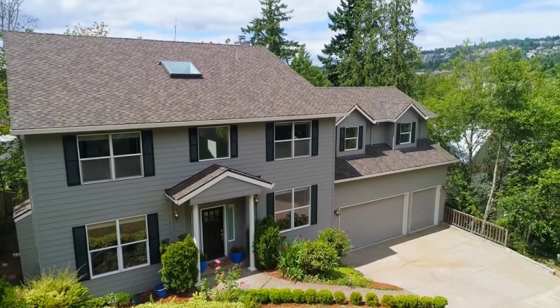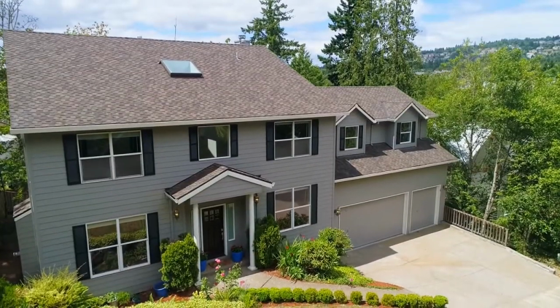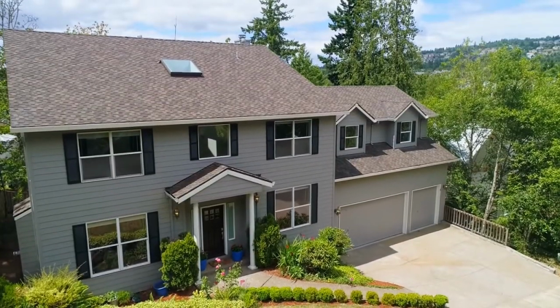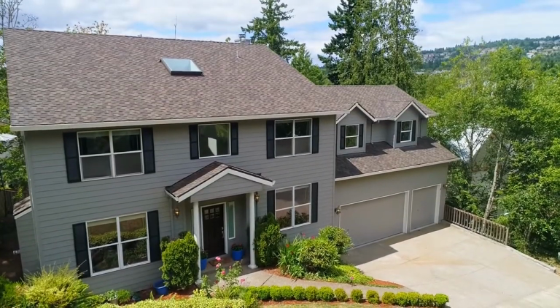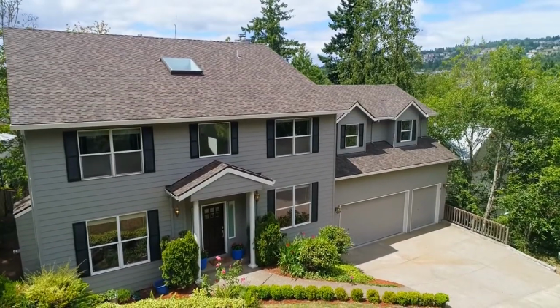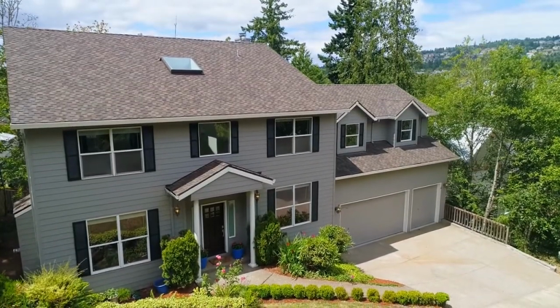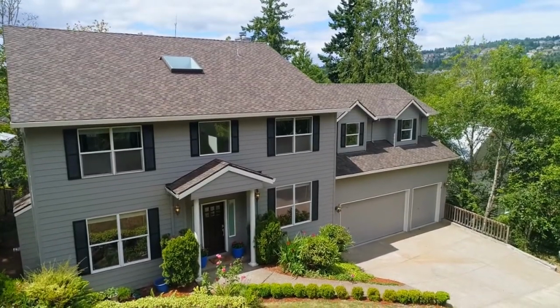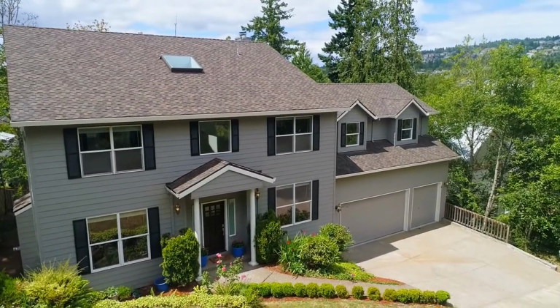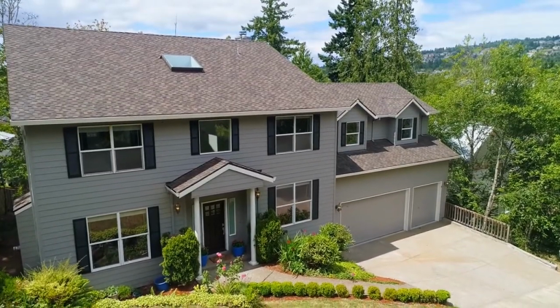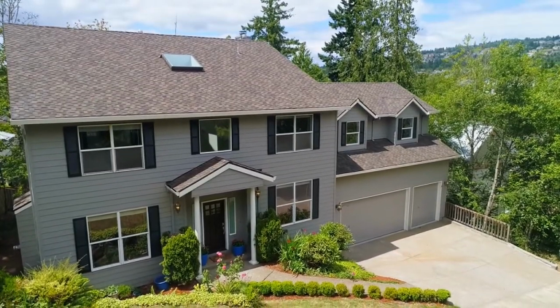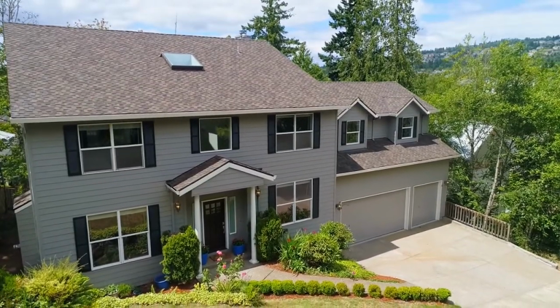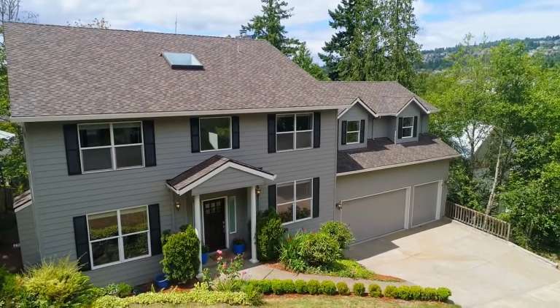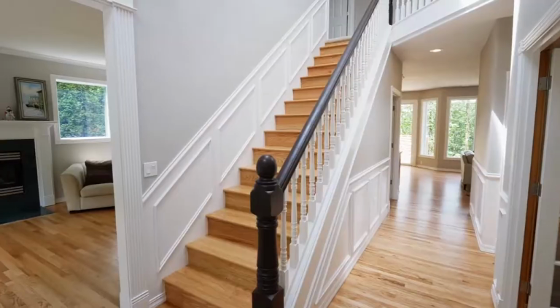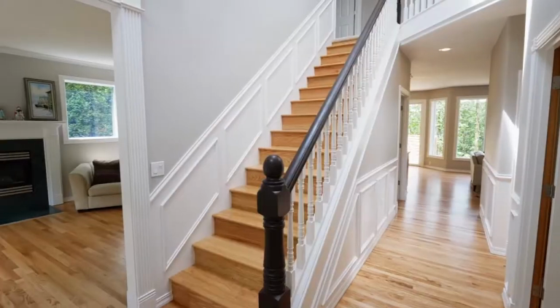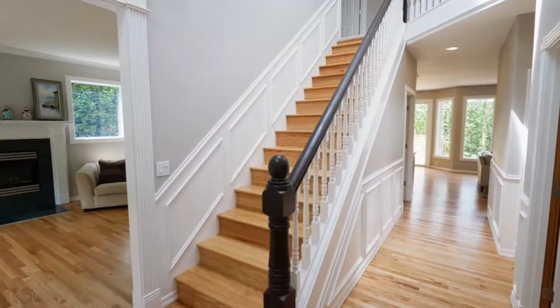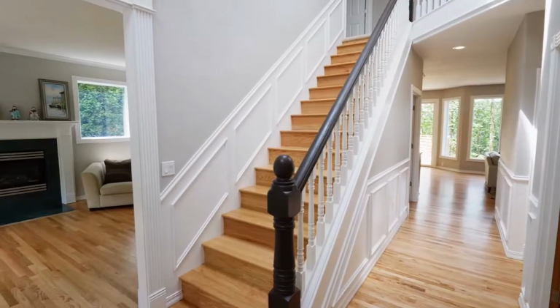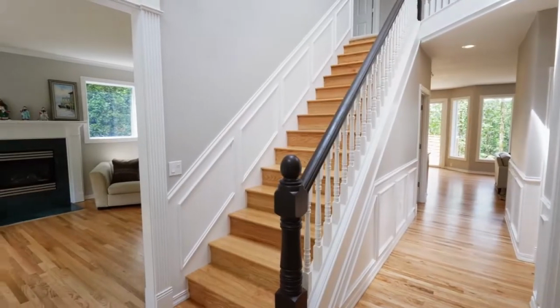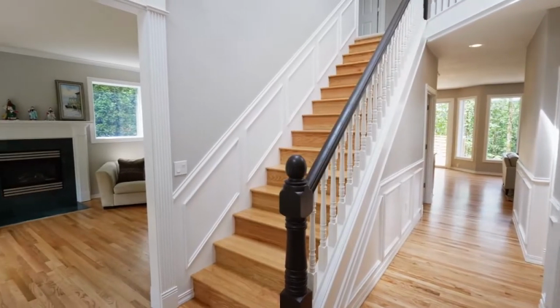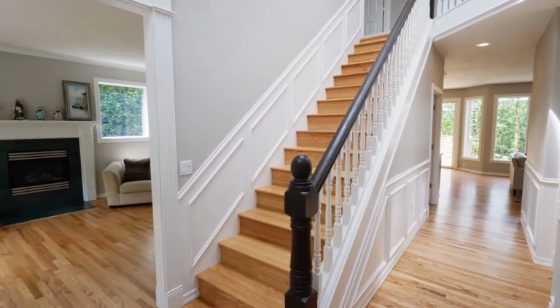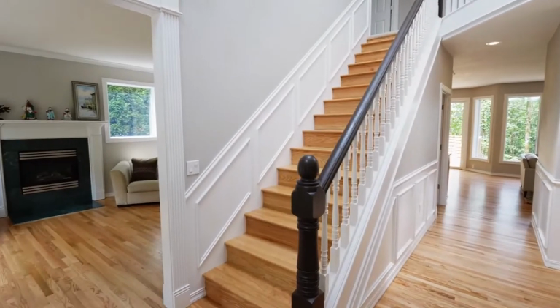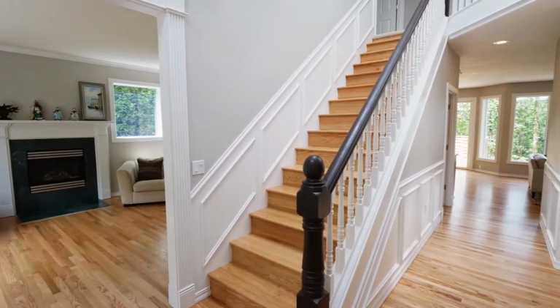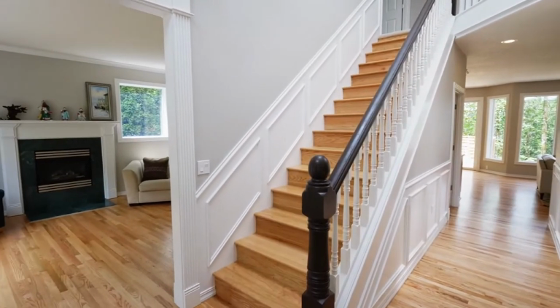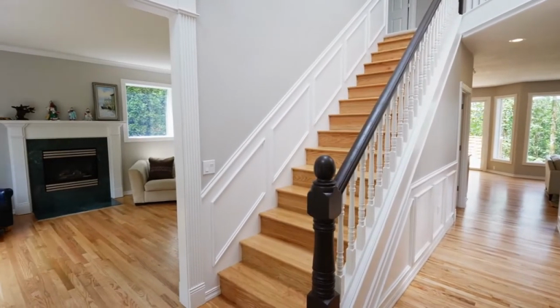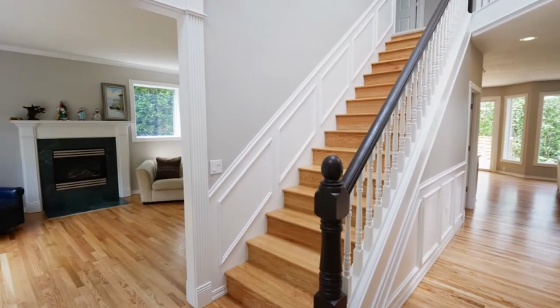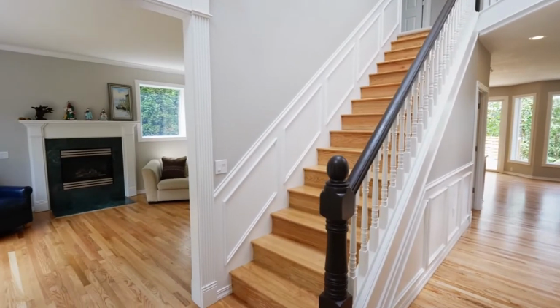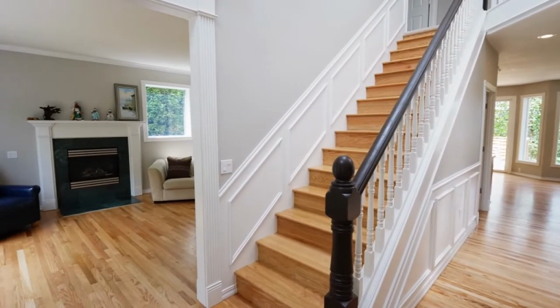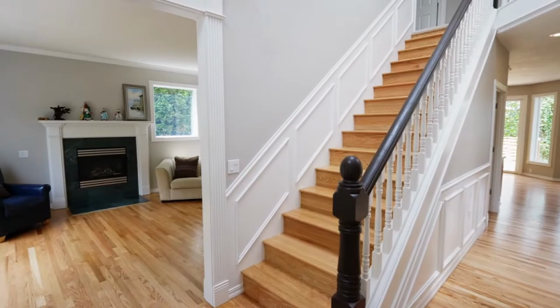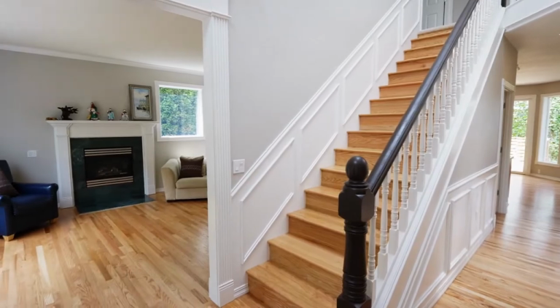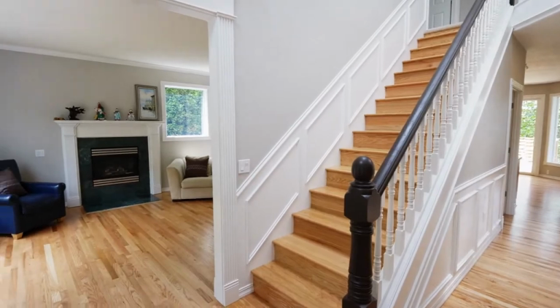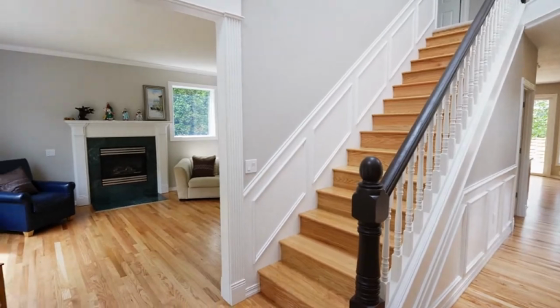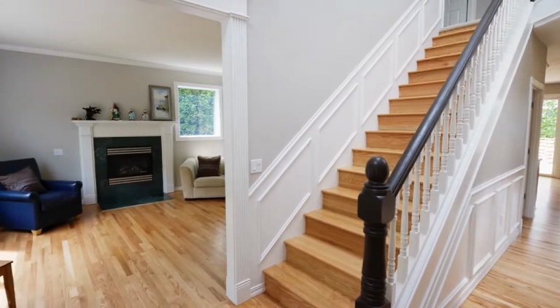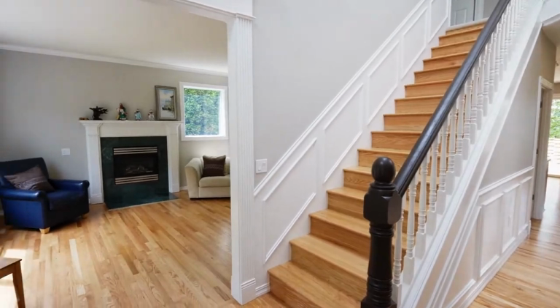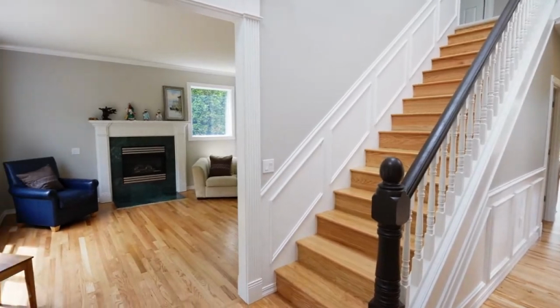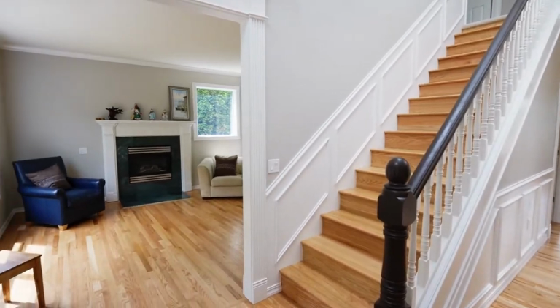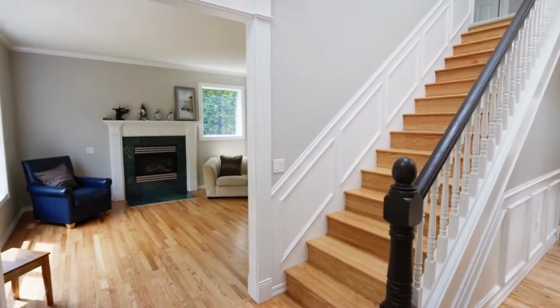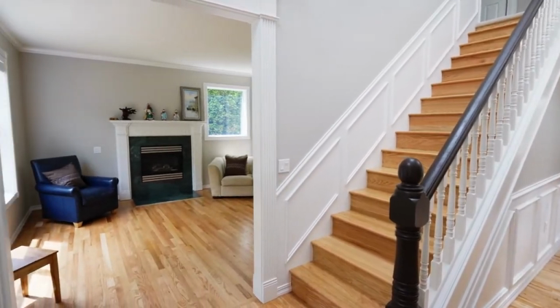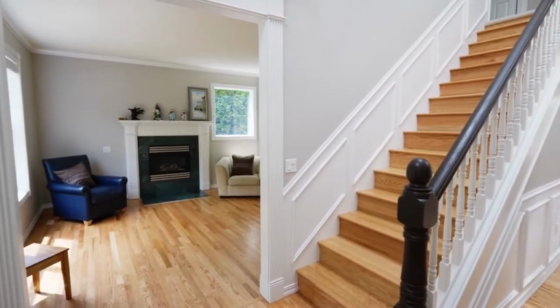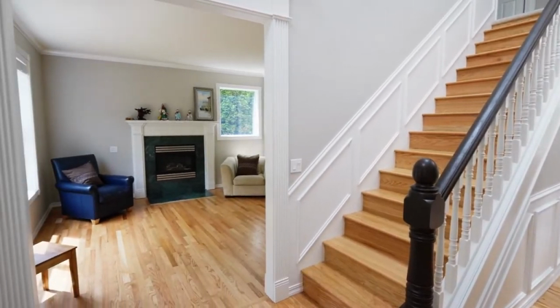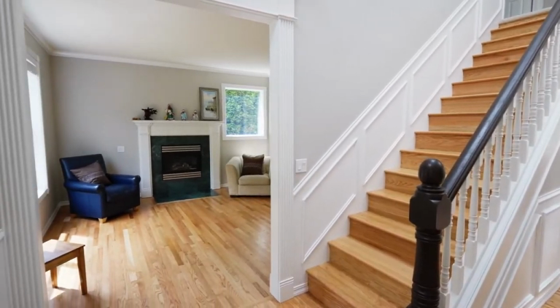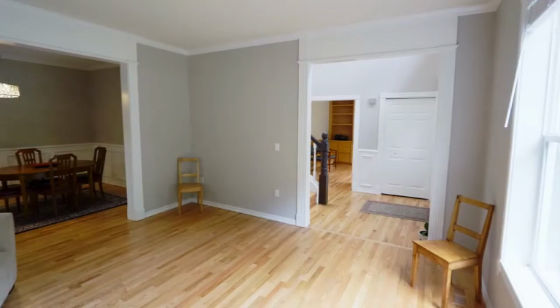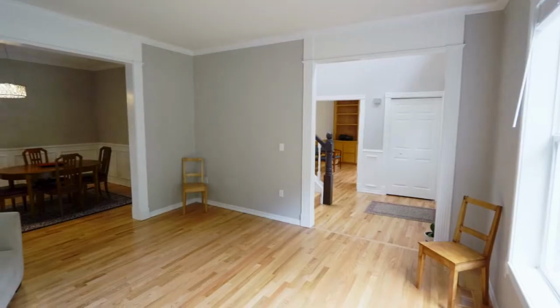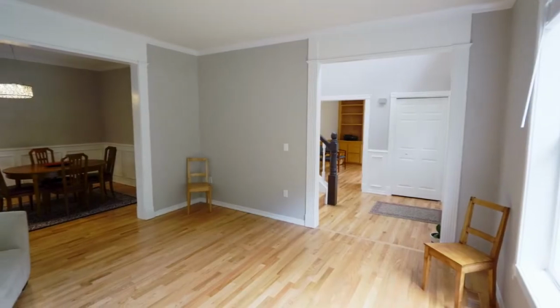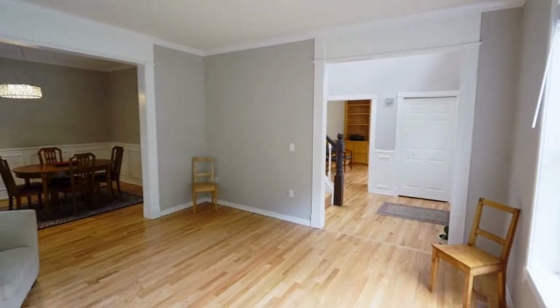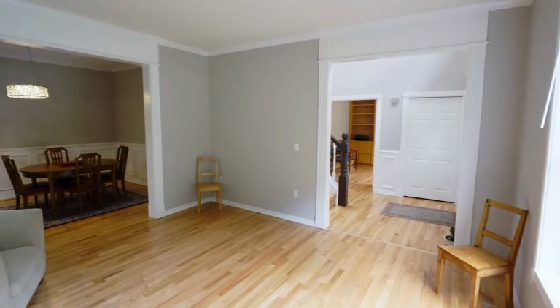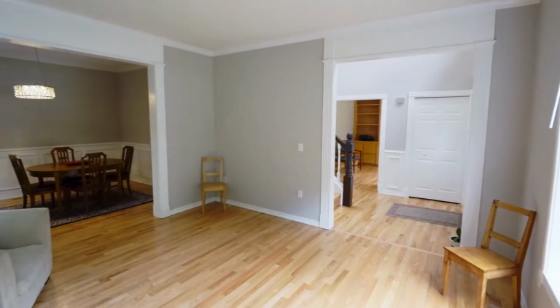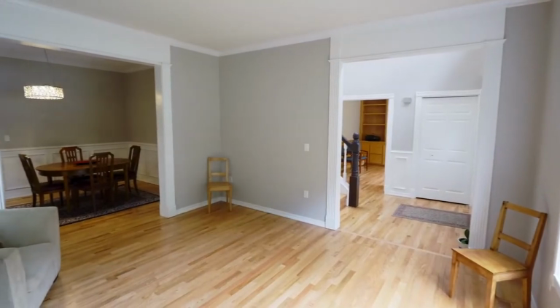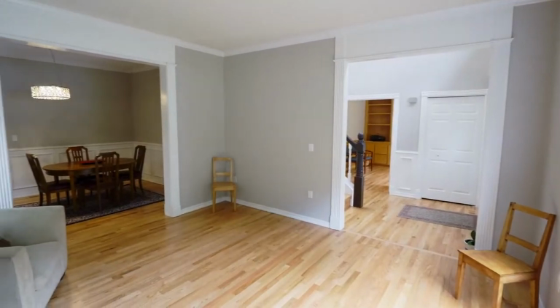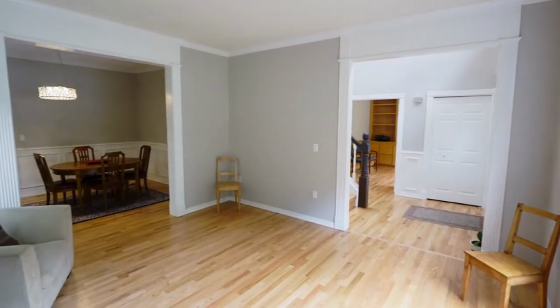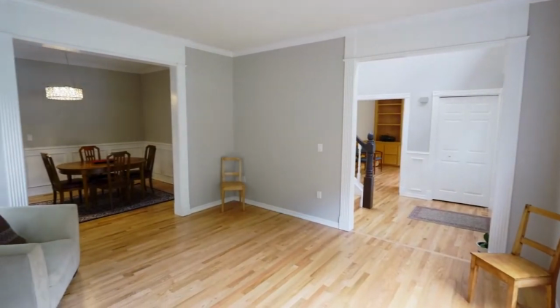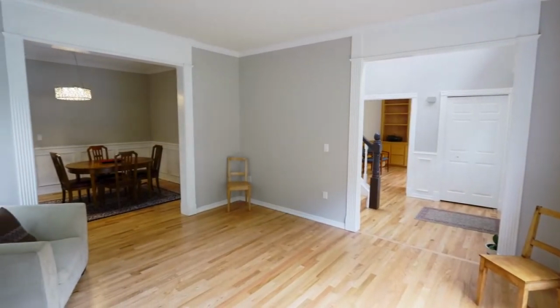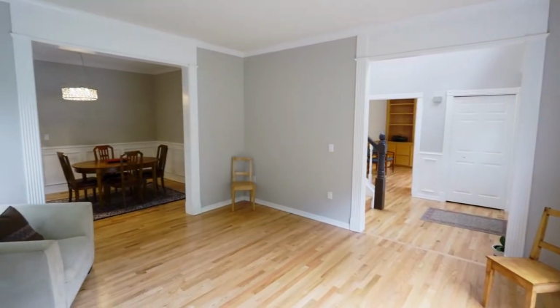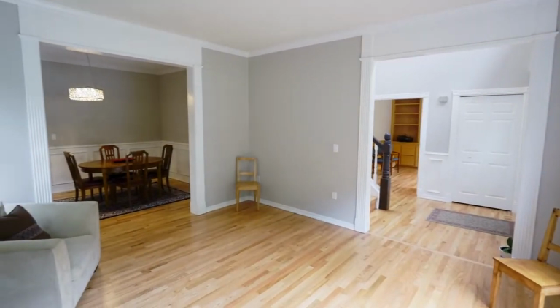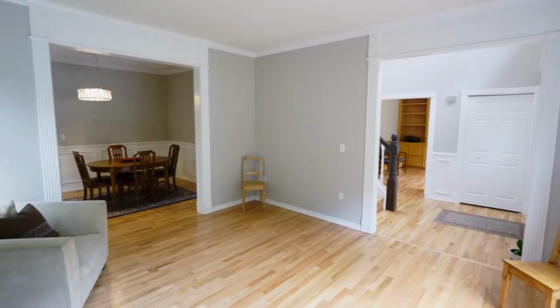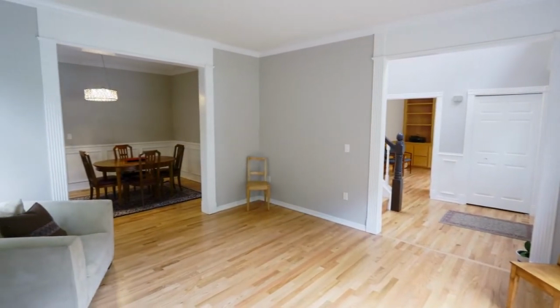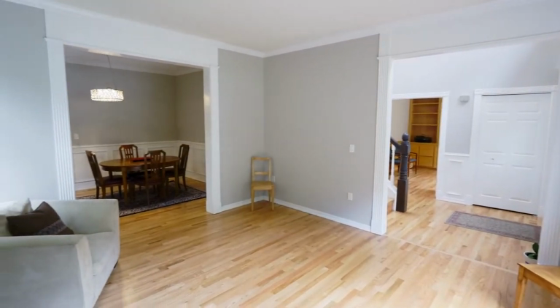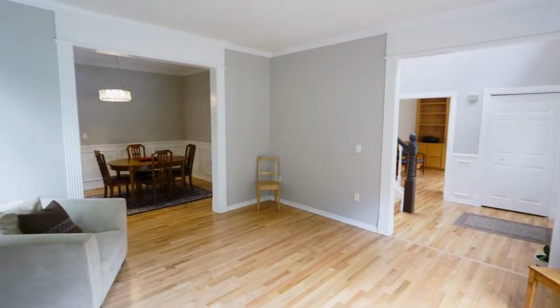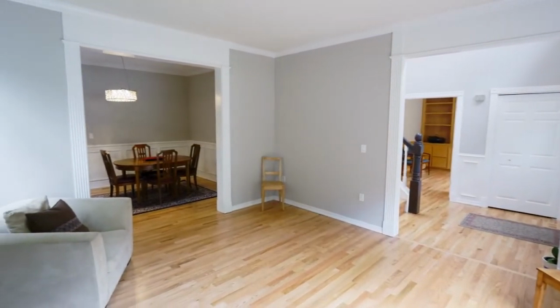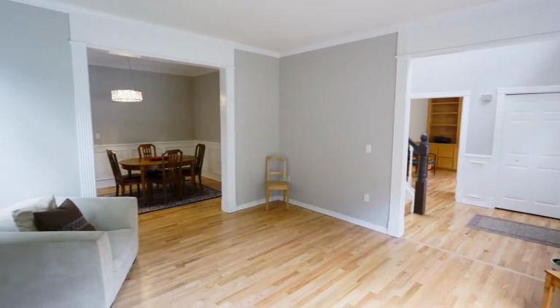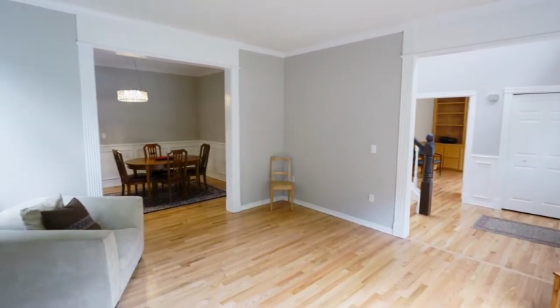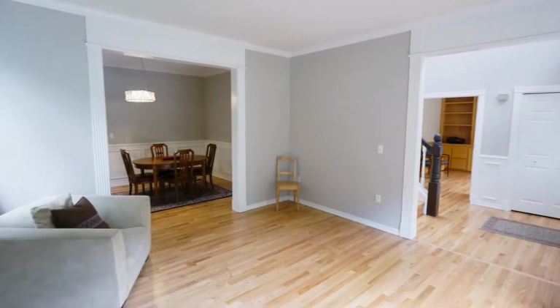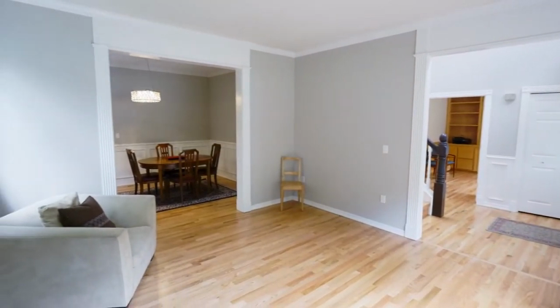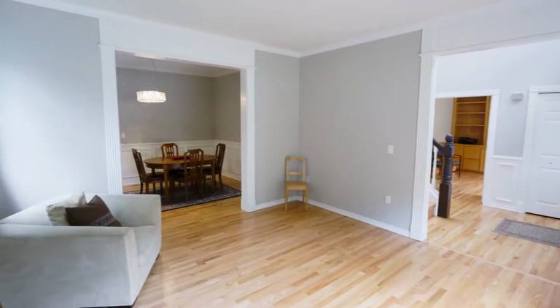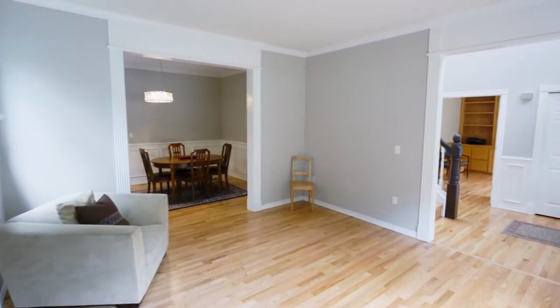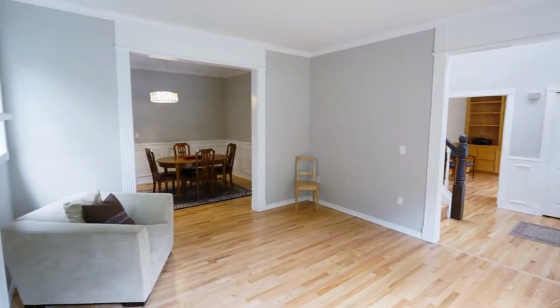Heading inside, you'll discover an inviting interior with hardwood floors, high ceilings, and abundant natural light.